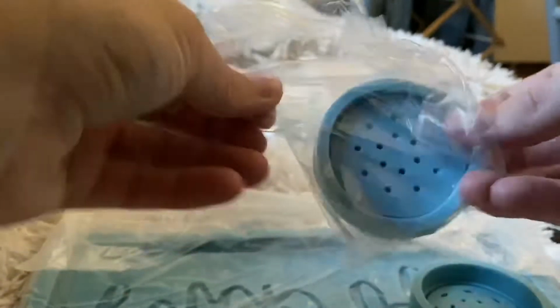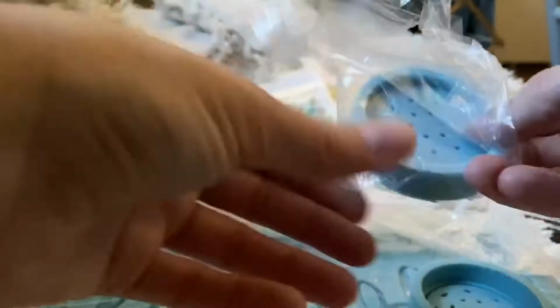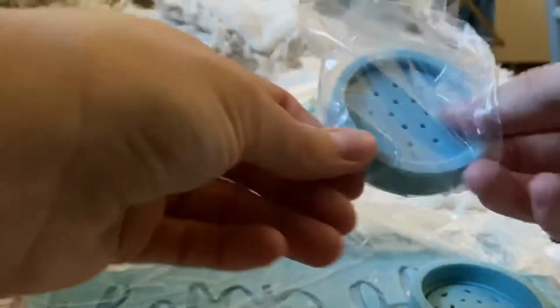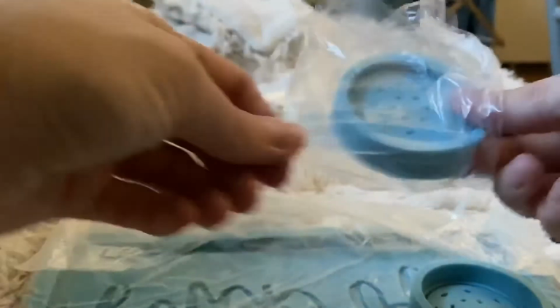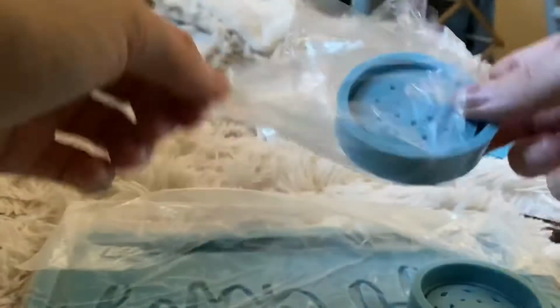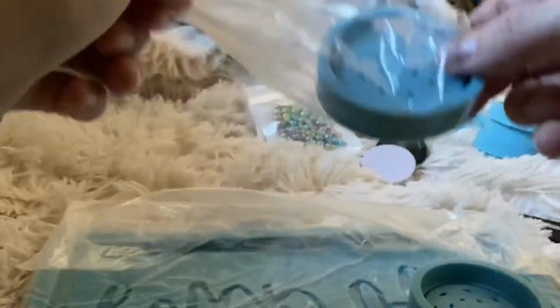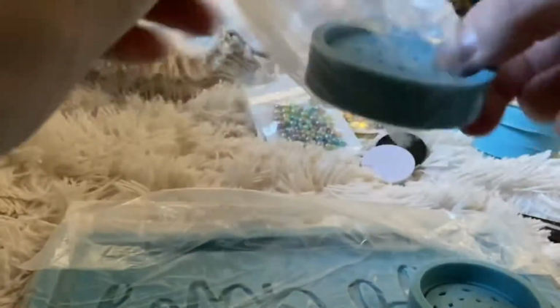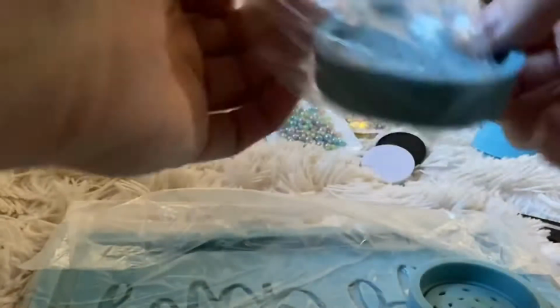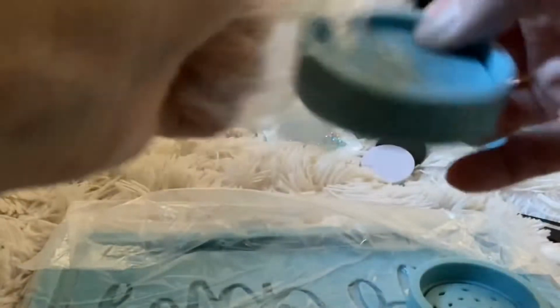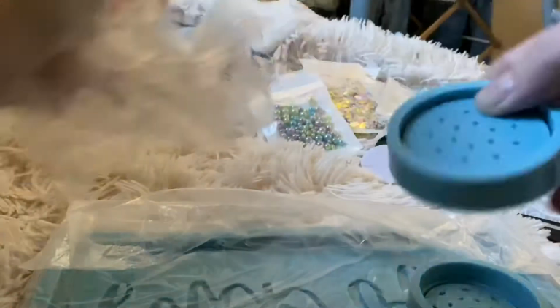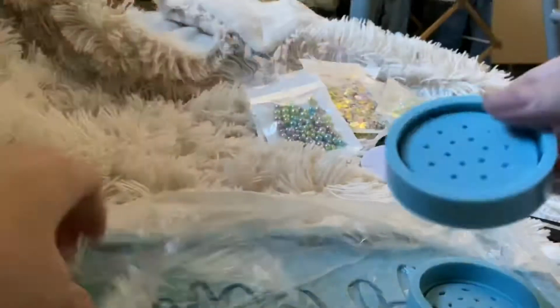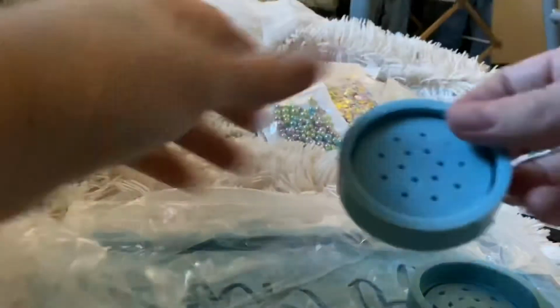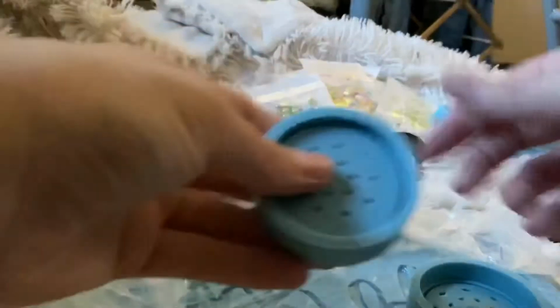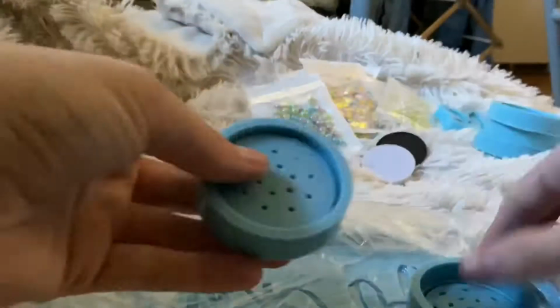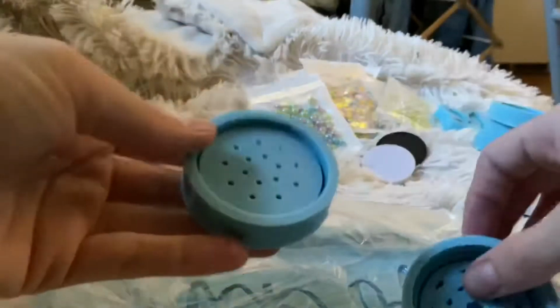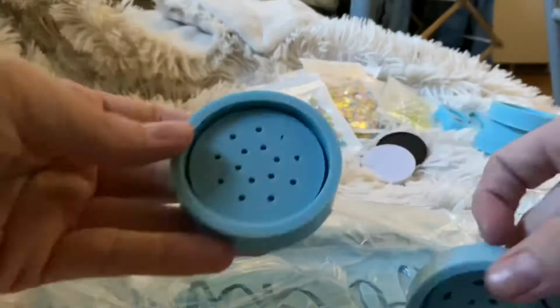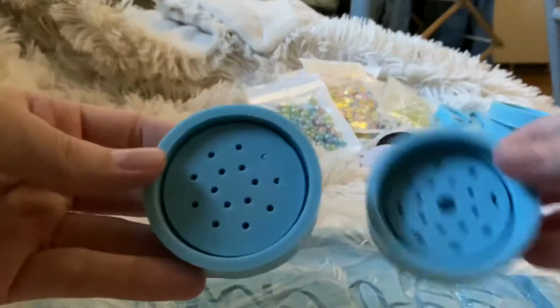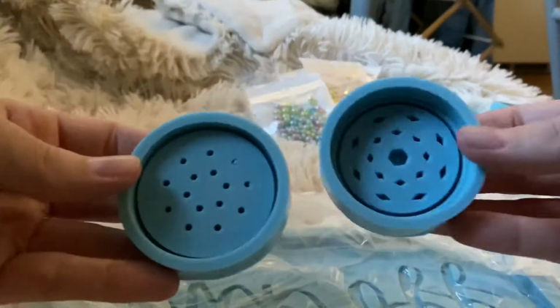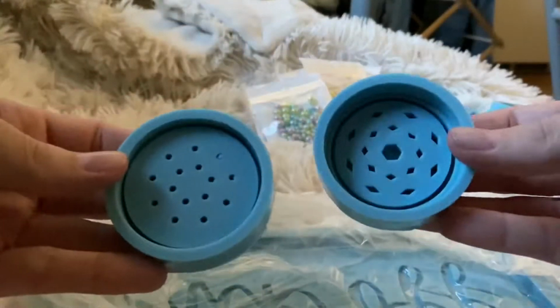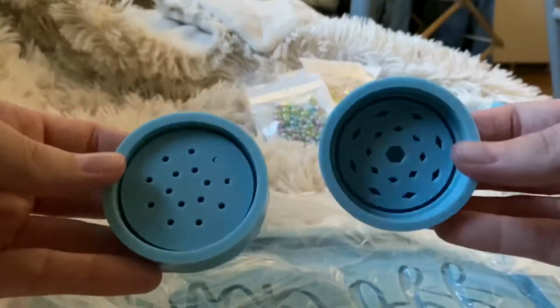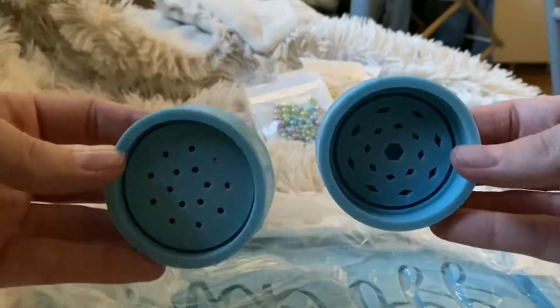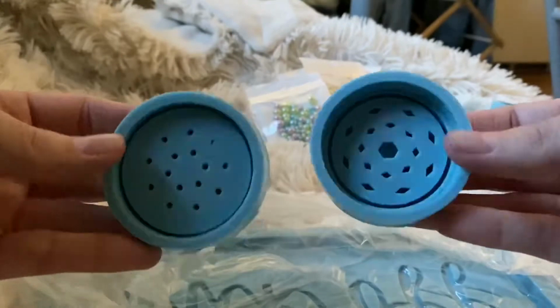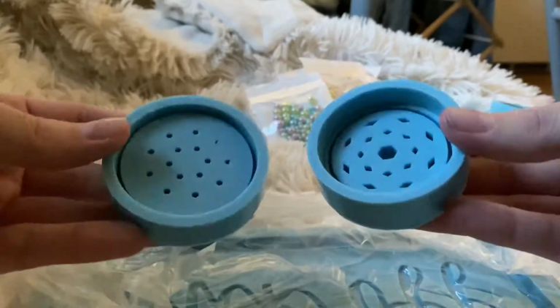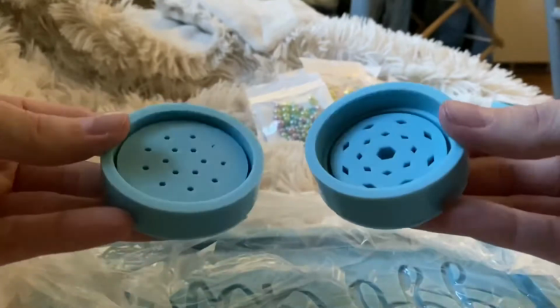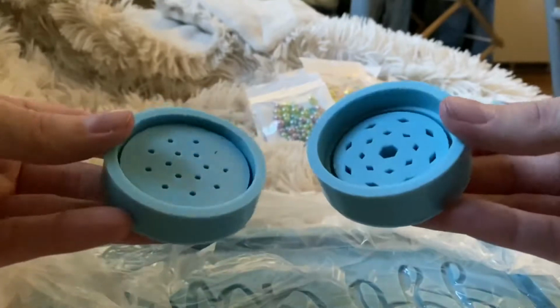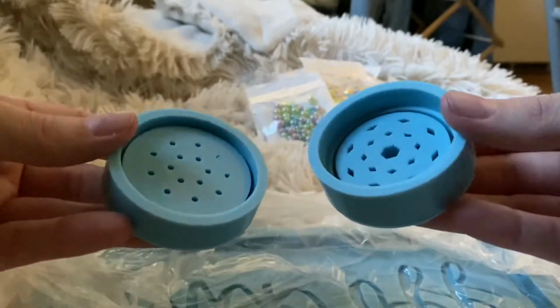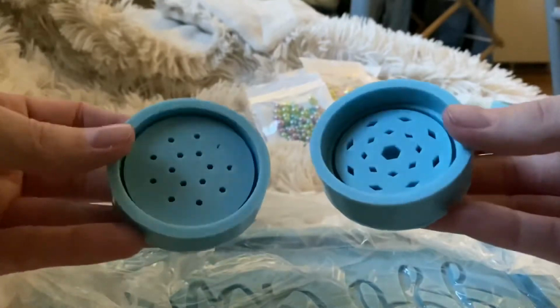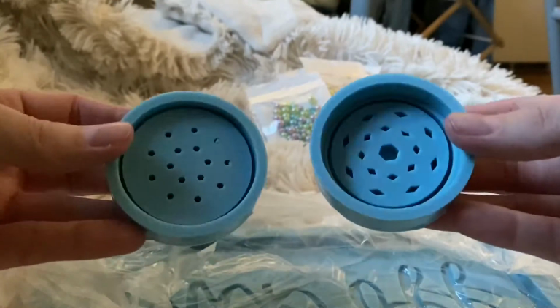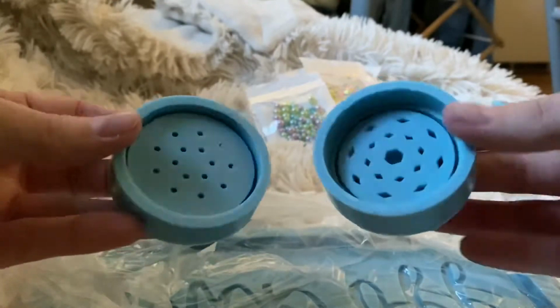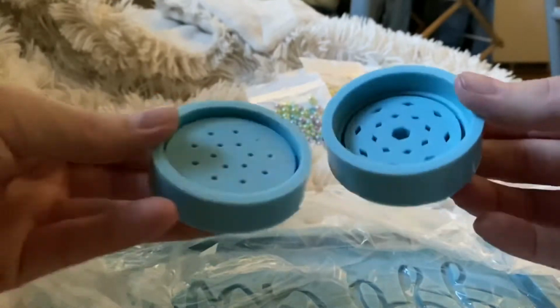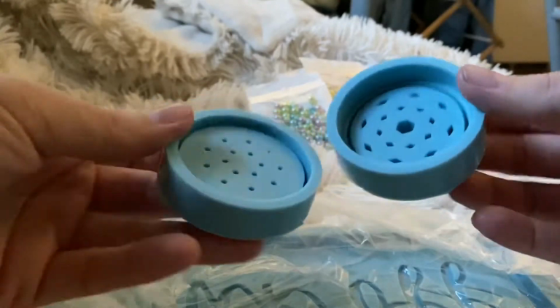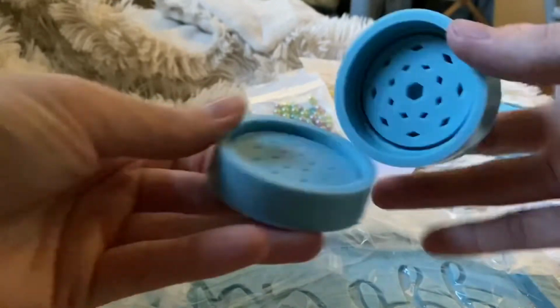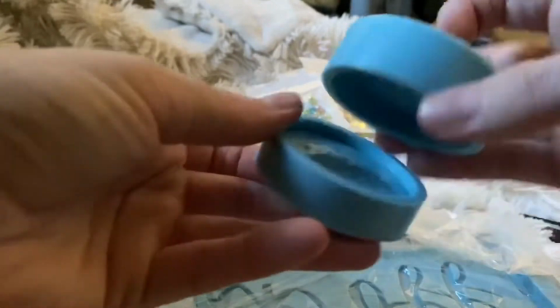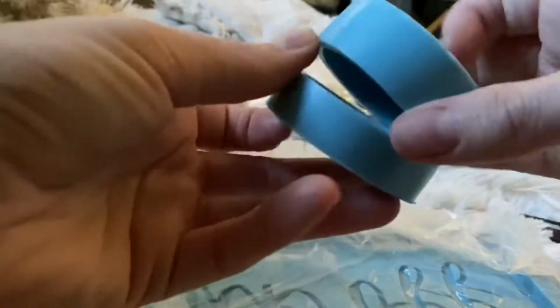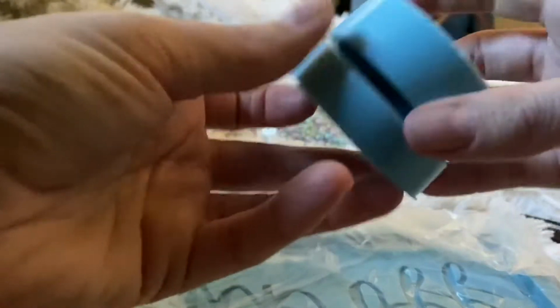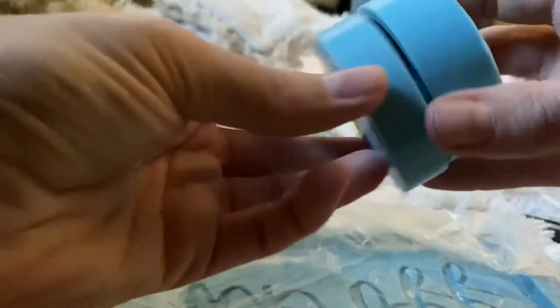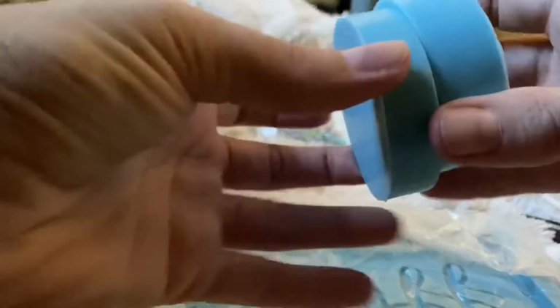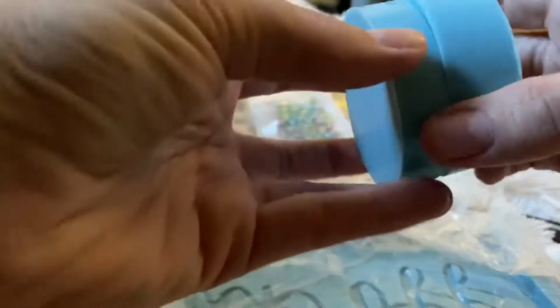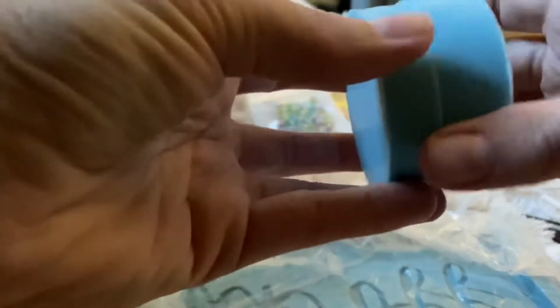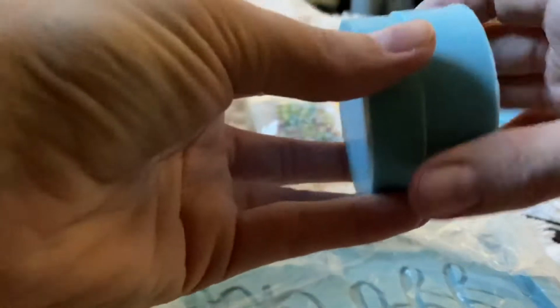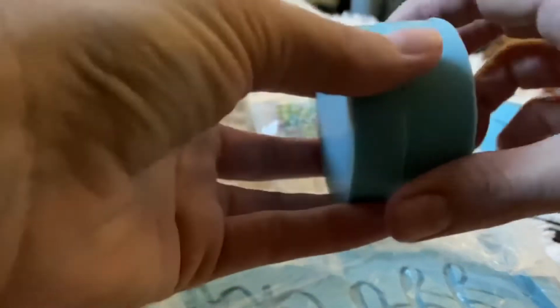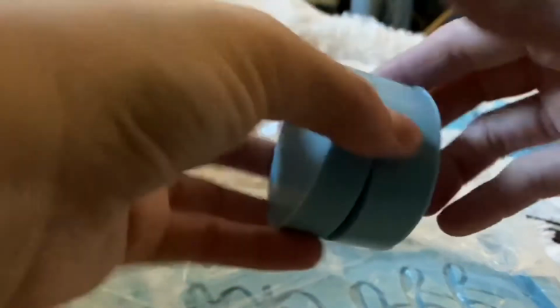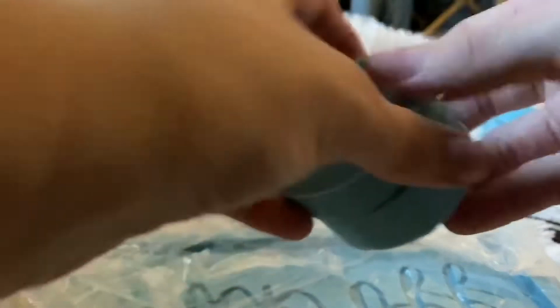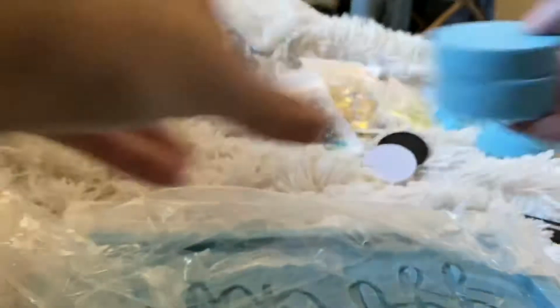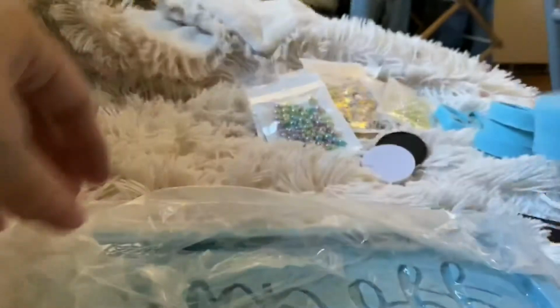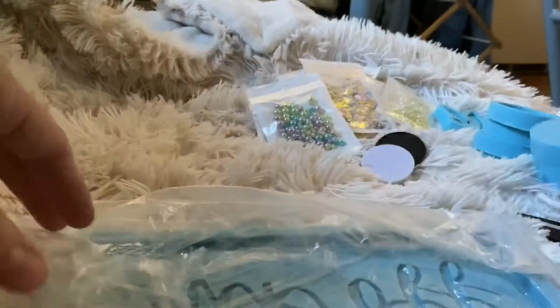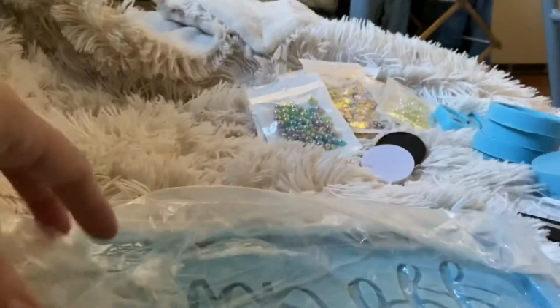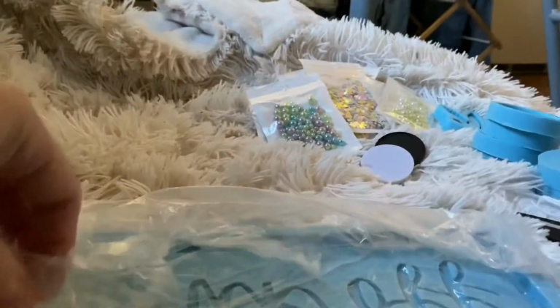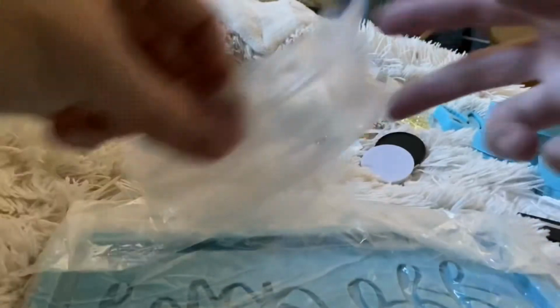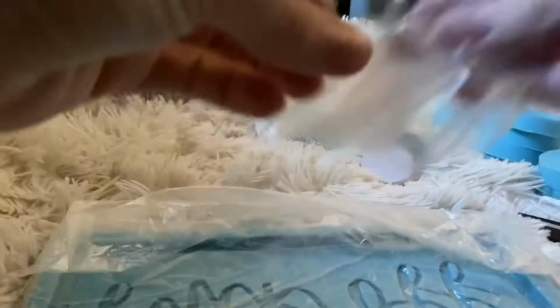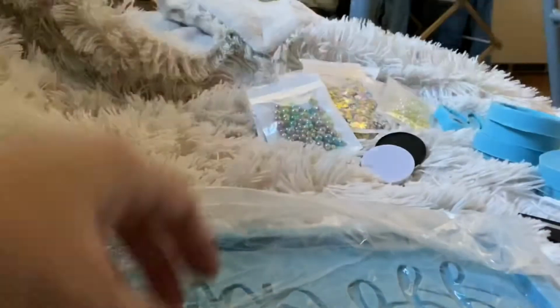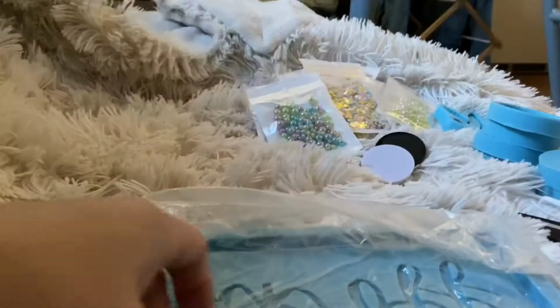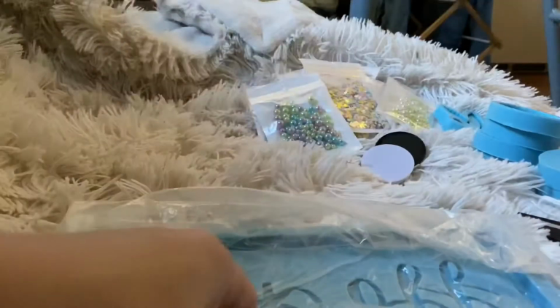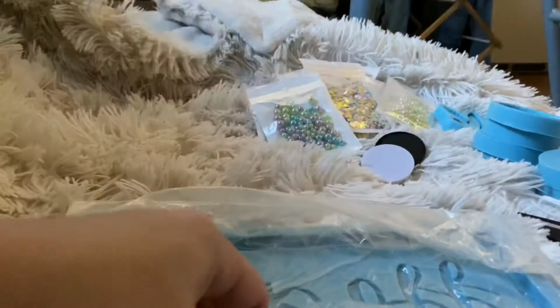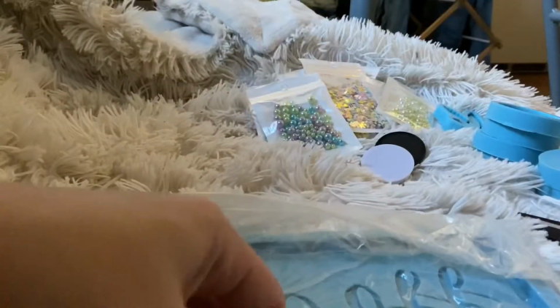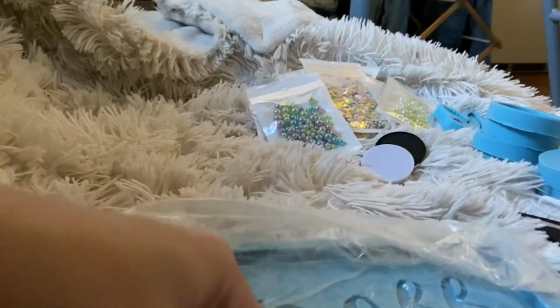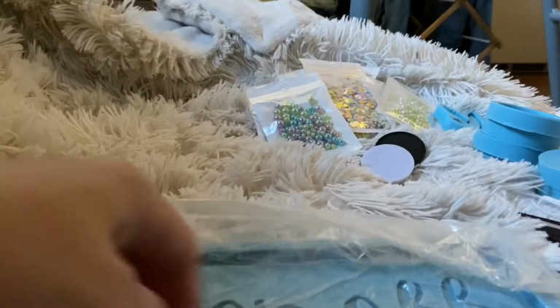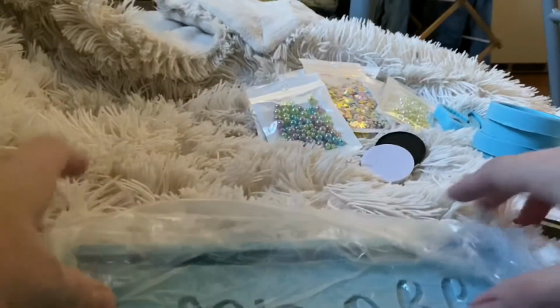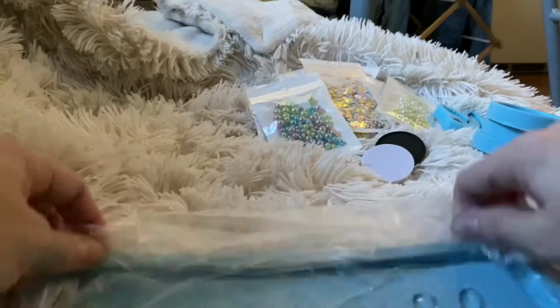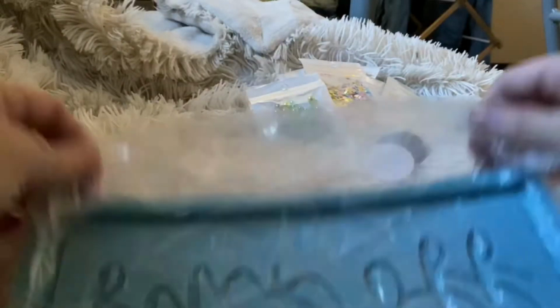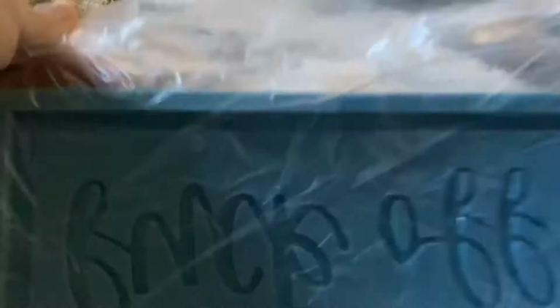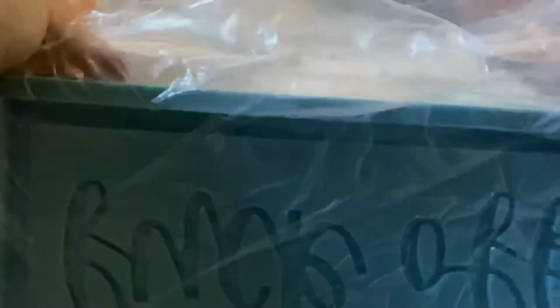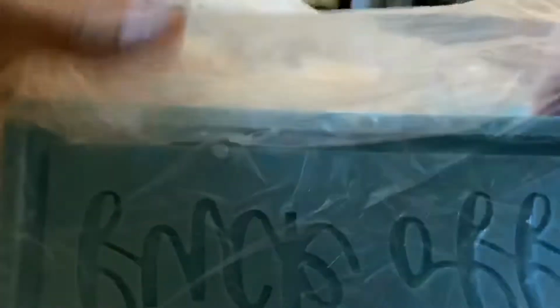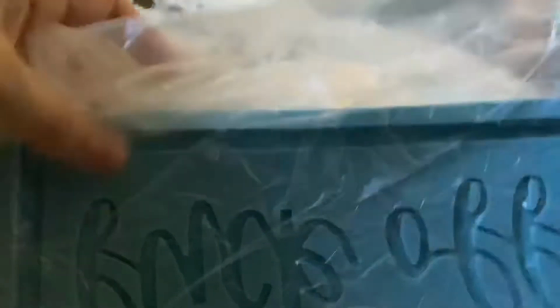If you know what this is already, then I don't have to explain it to you, but it is a weed grinder and I thought it'd be kind of cool to have them in the store.